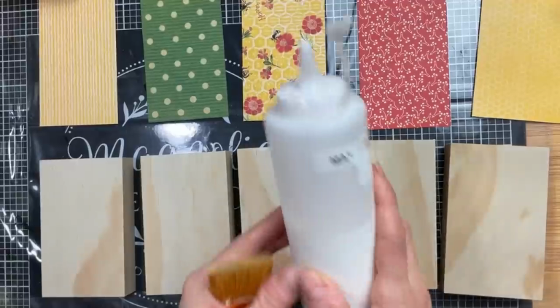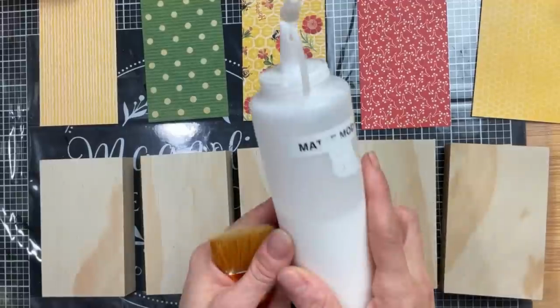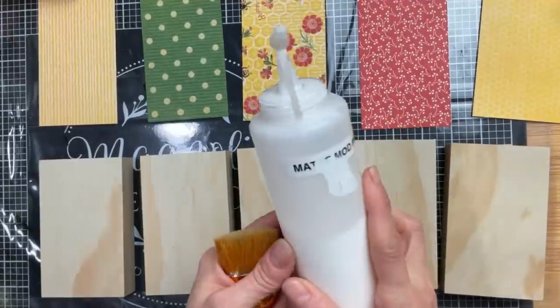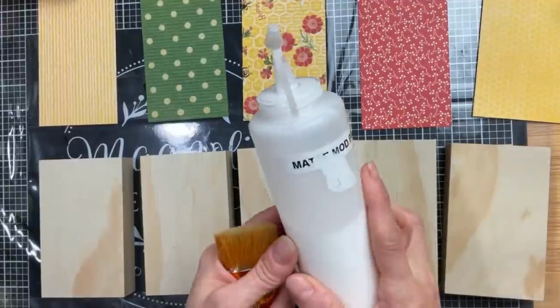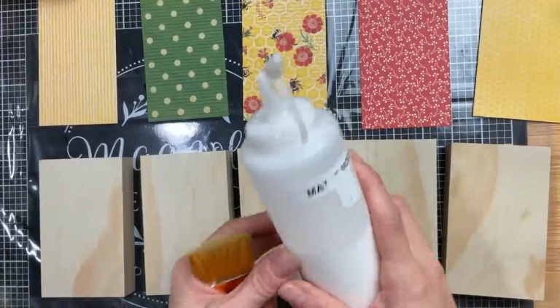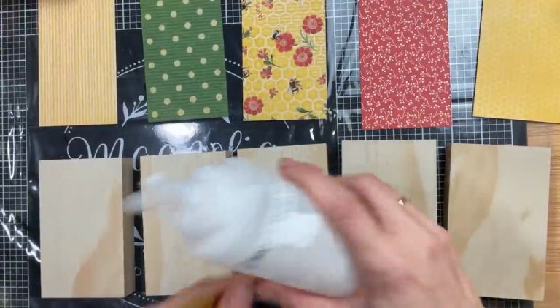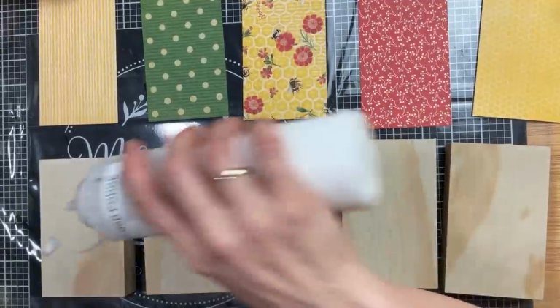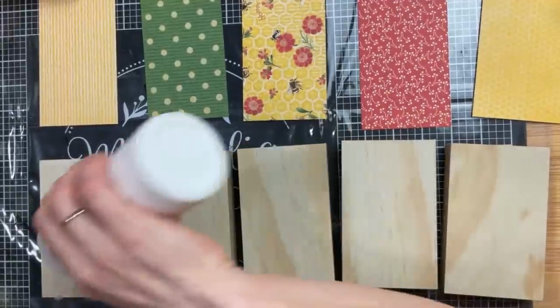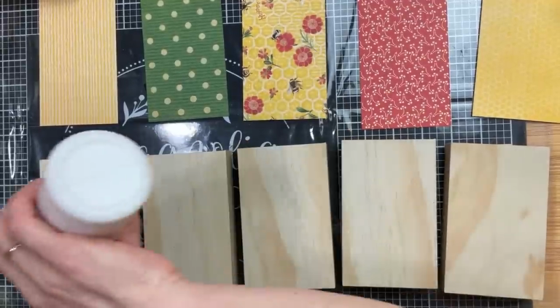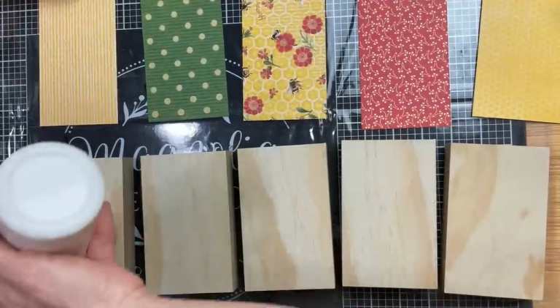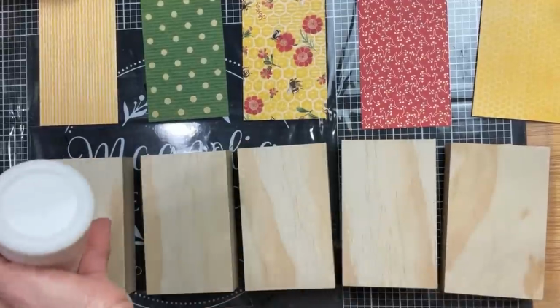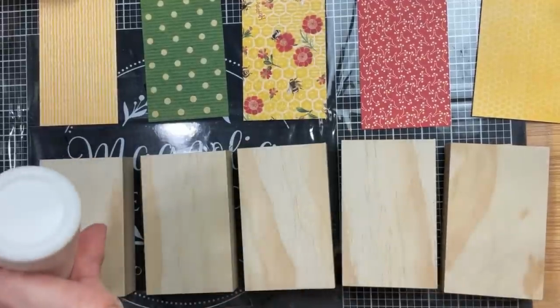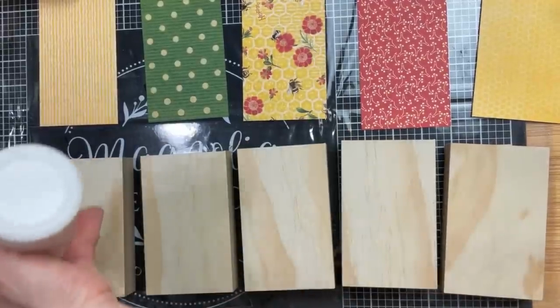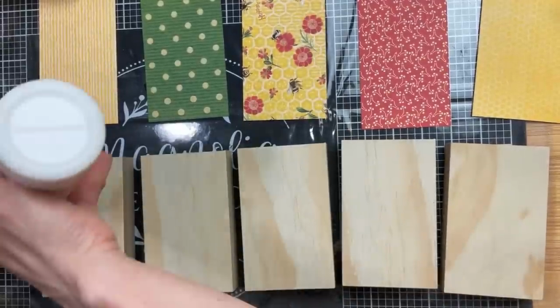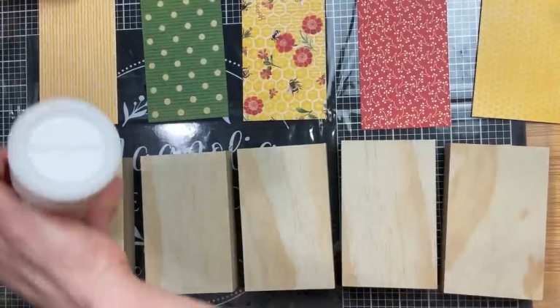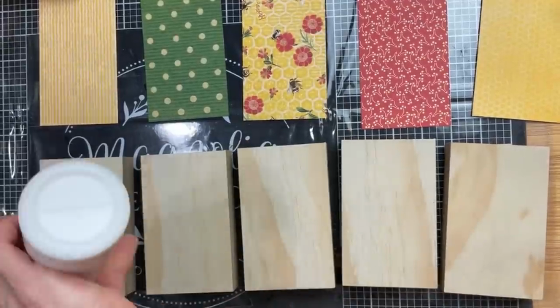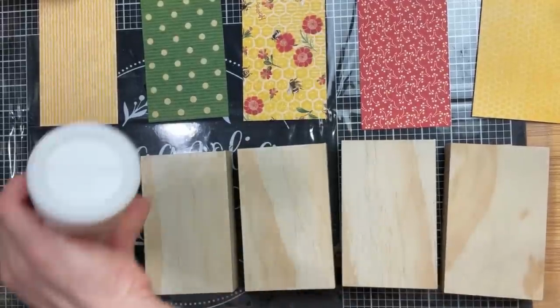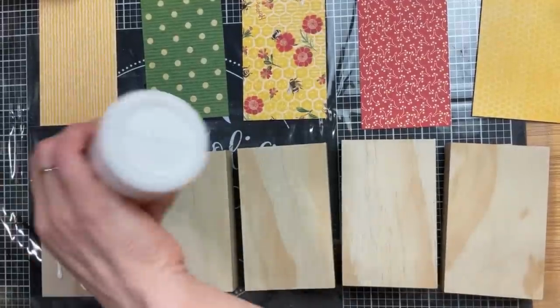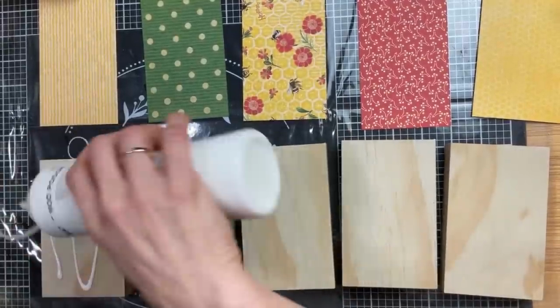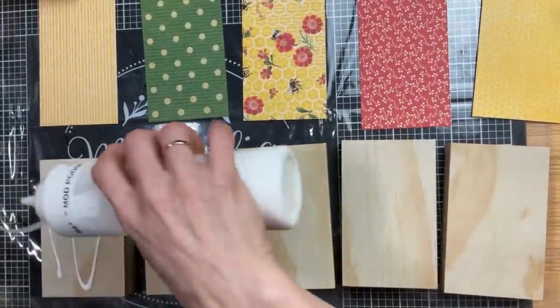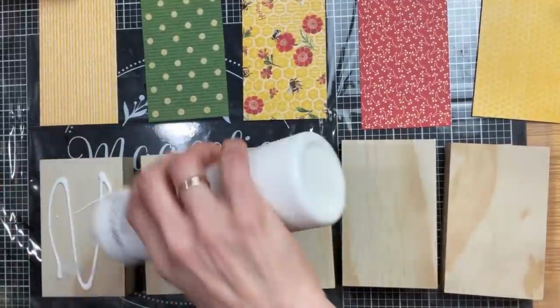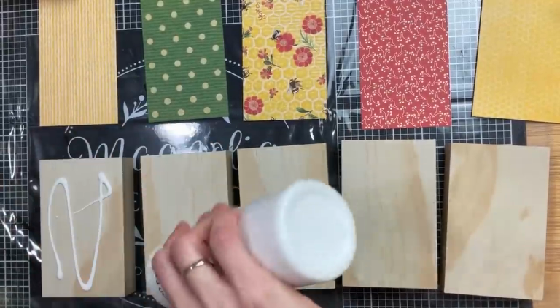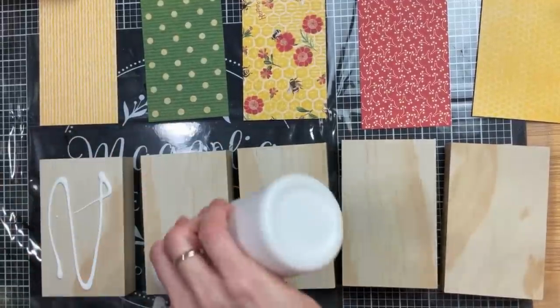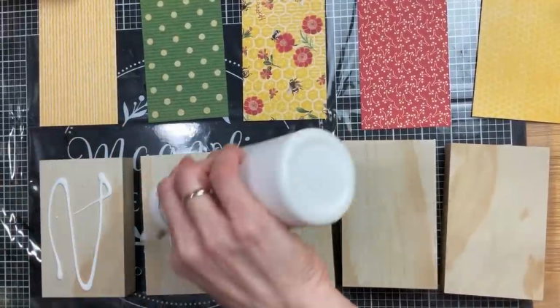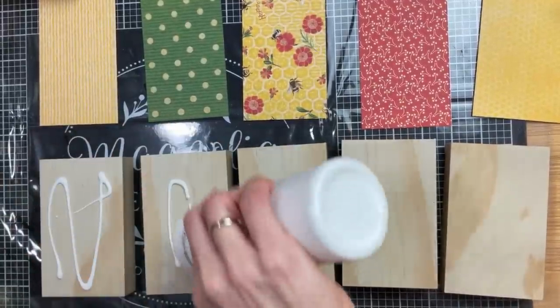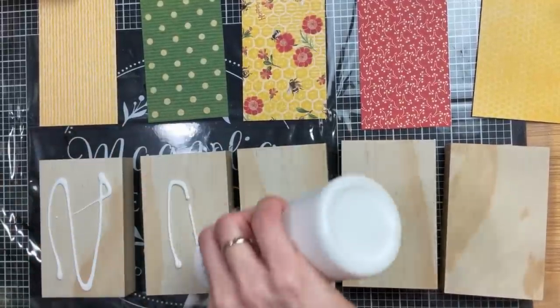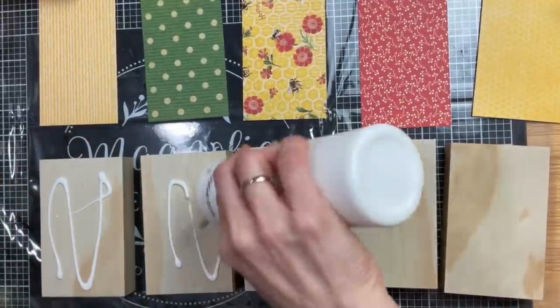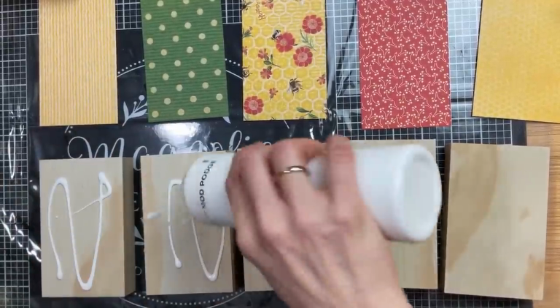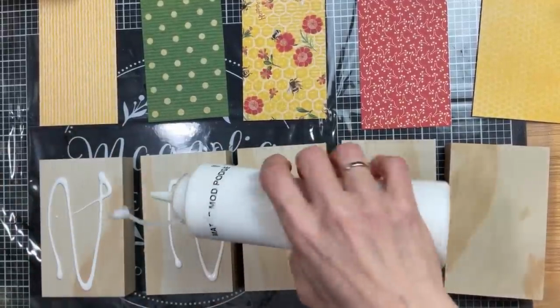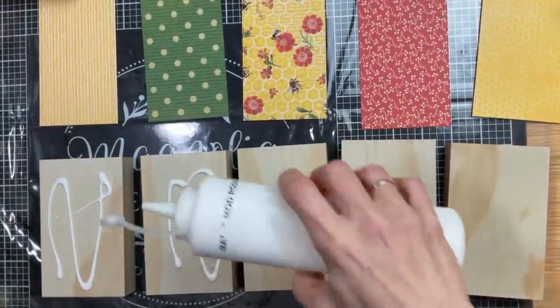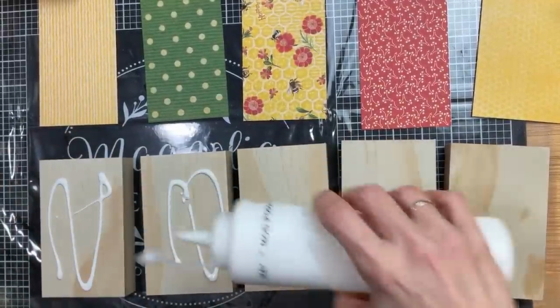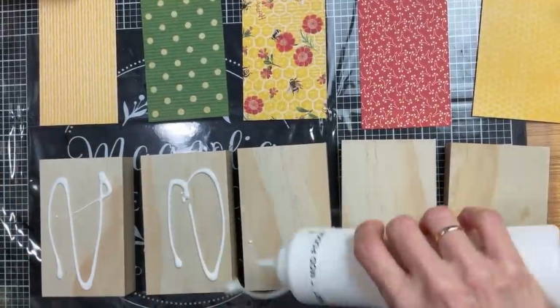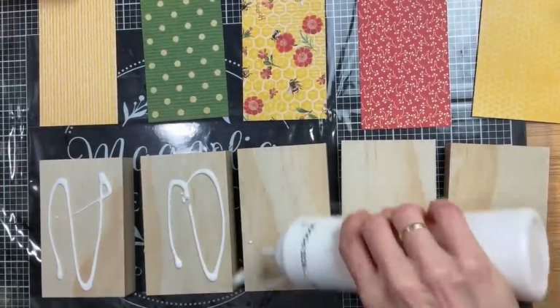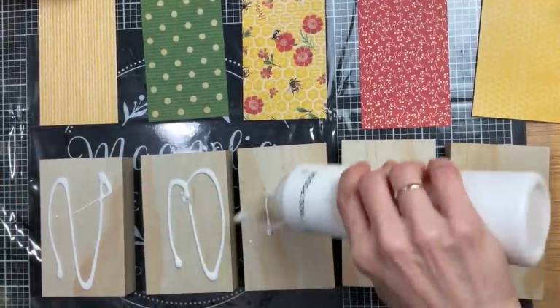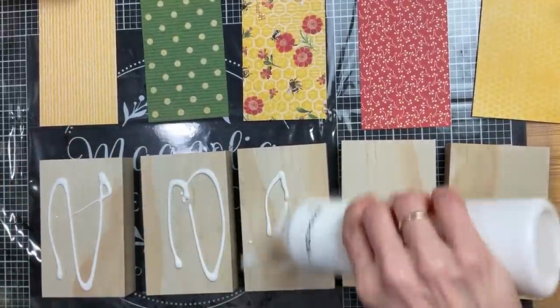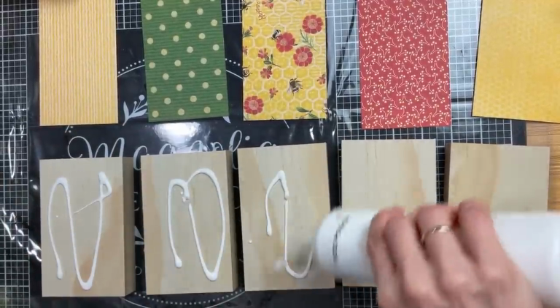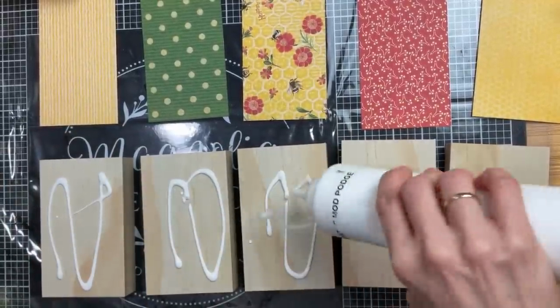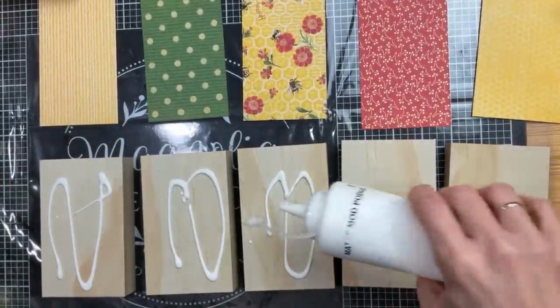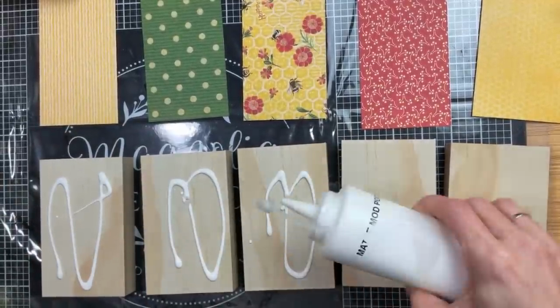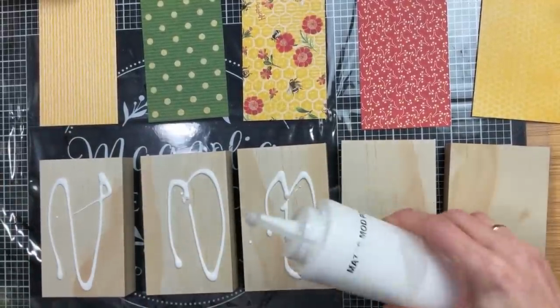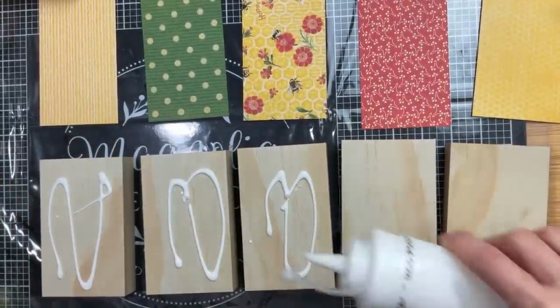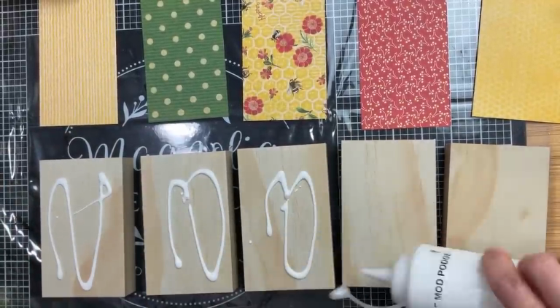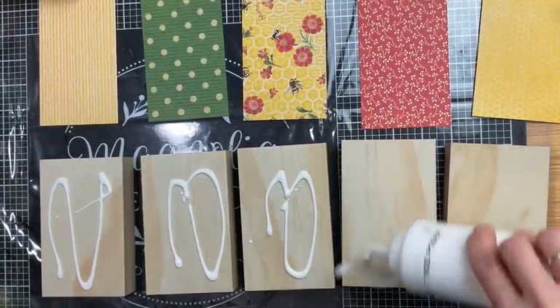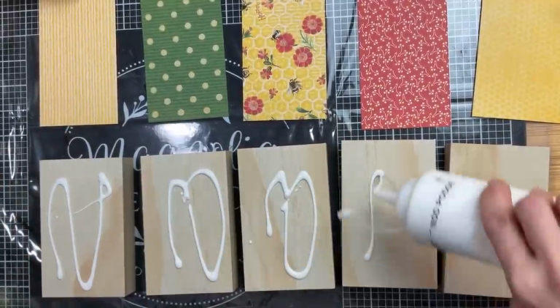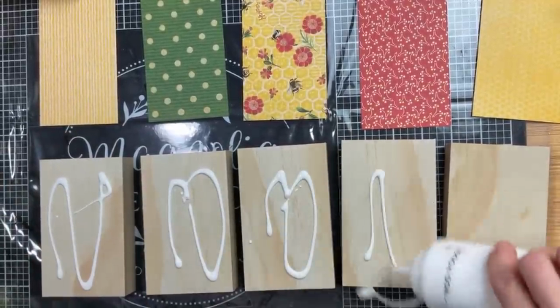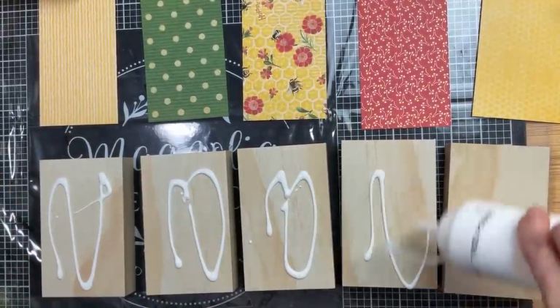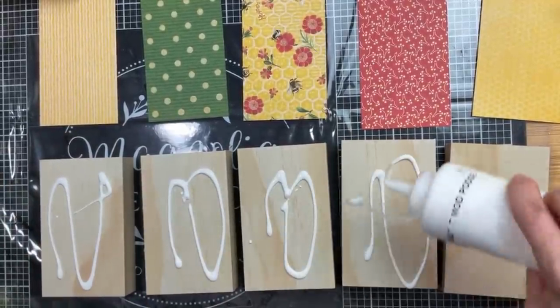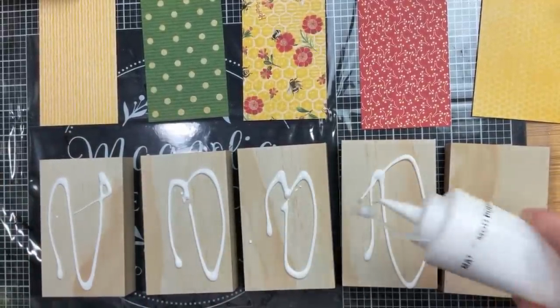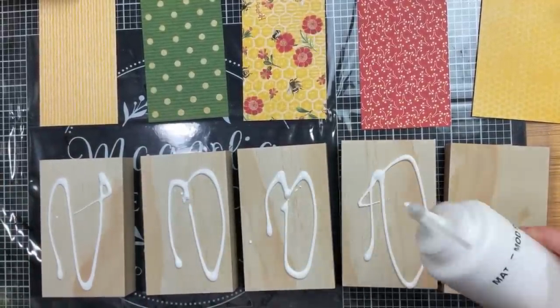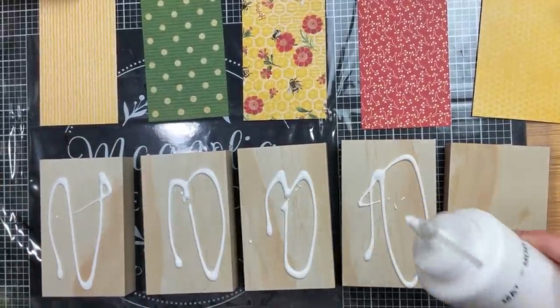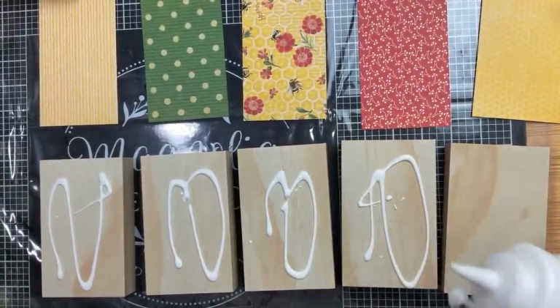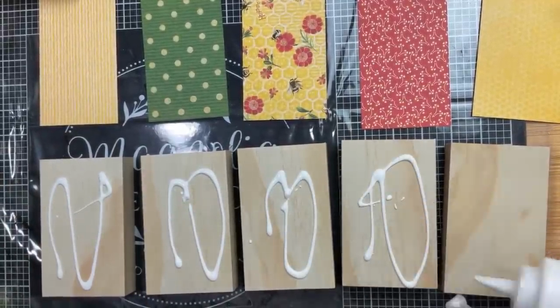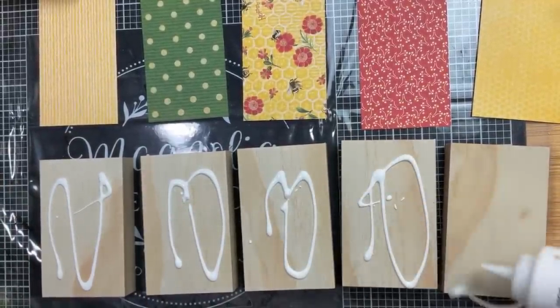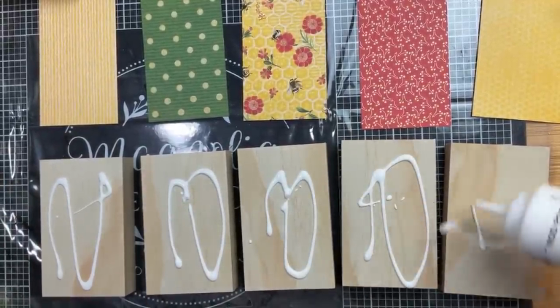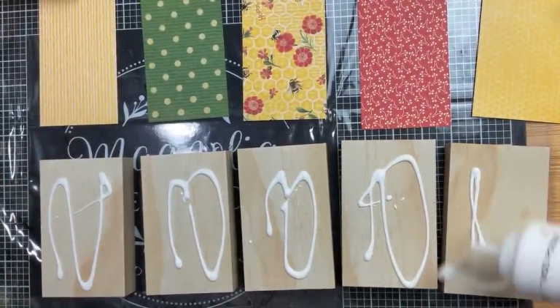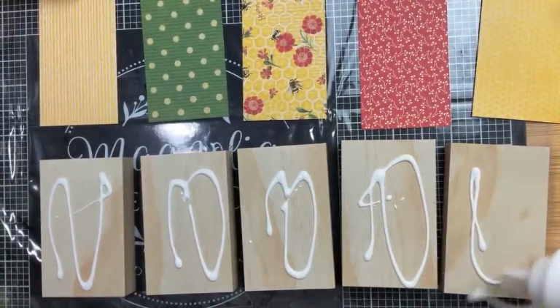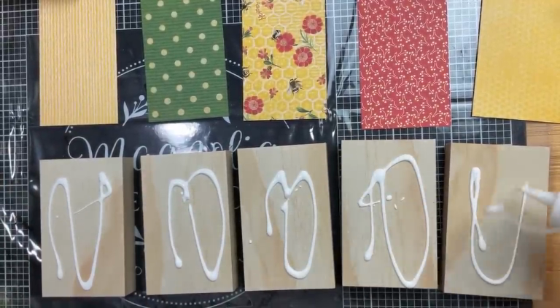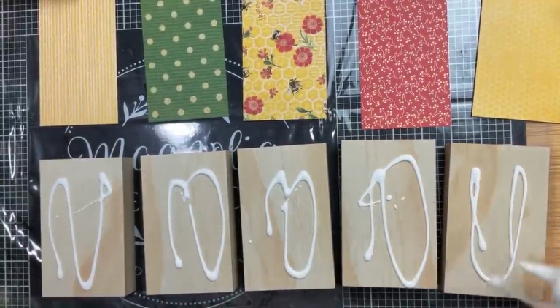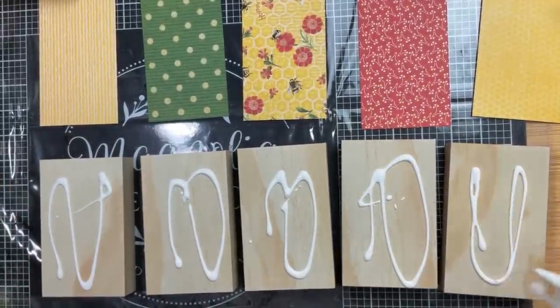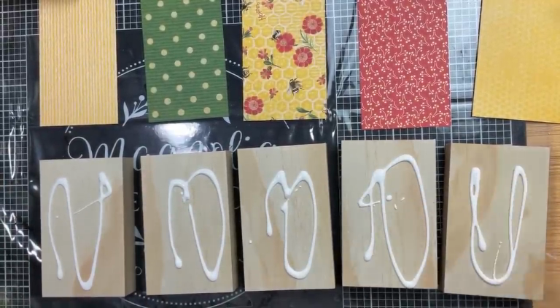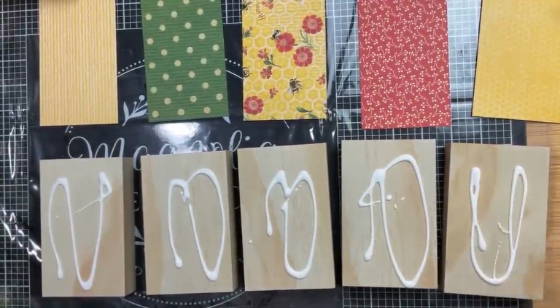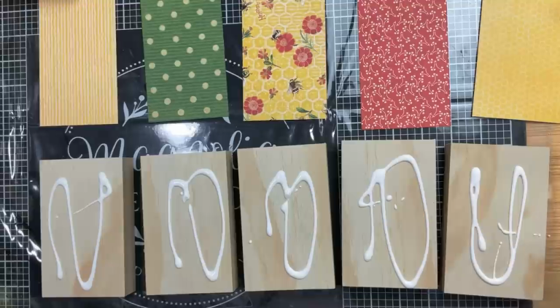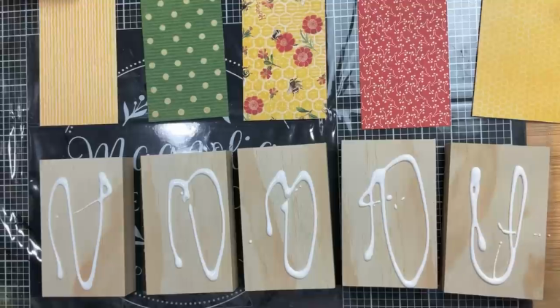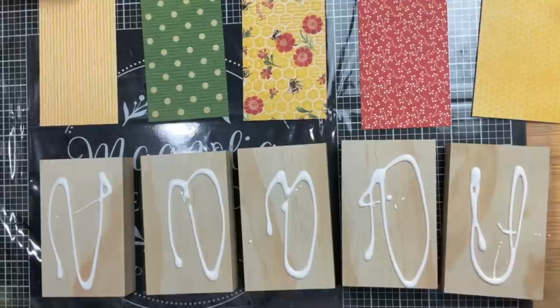Once we have our five rectangles cut, we're going to Mod Podge them onto the front of each of the wood rectangles.